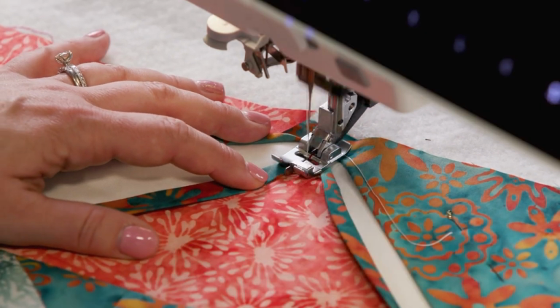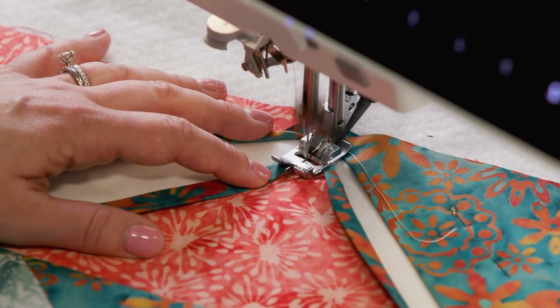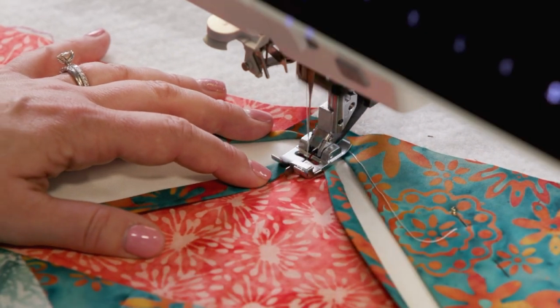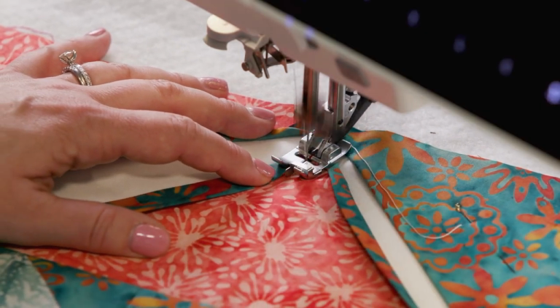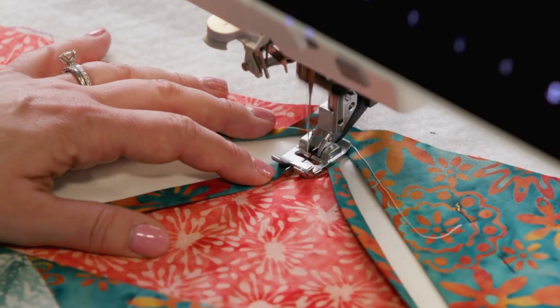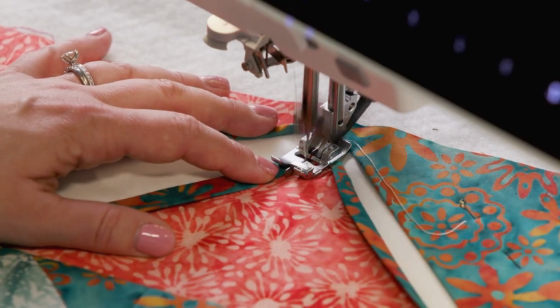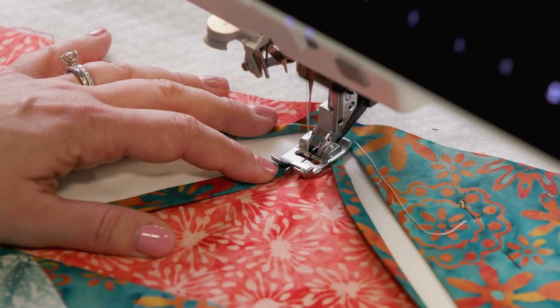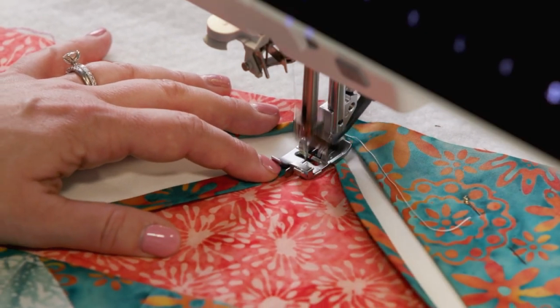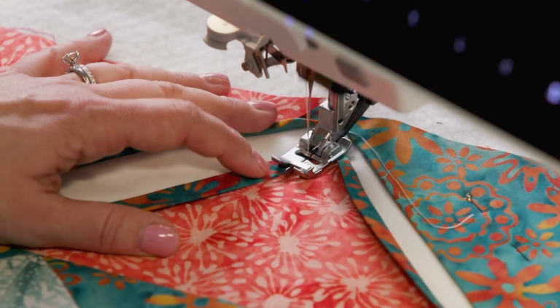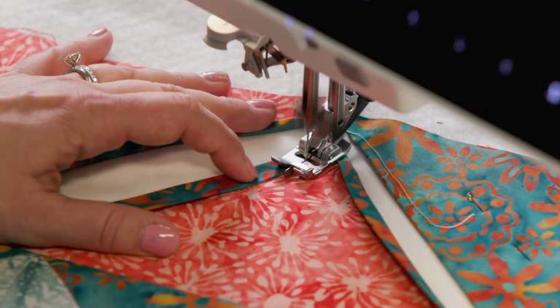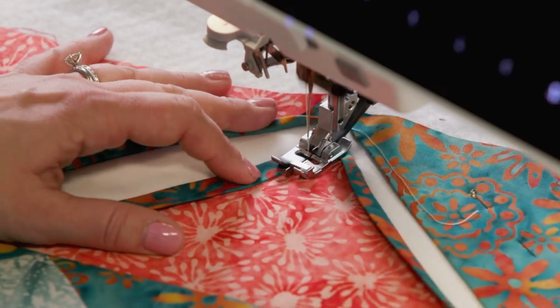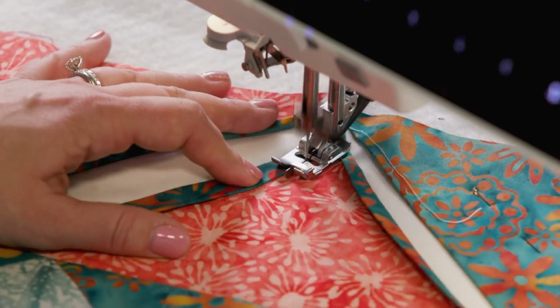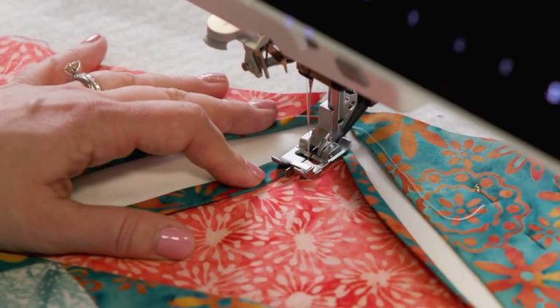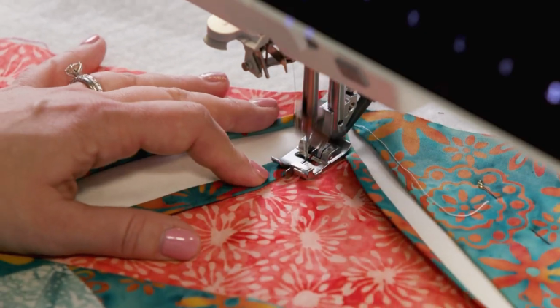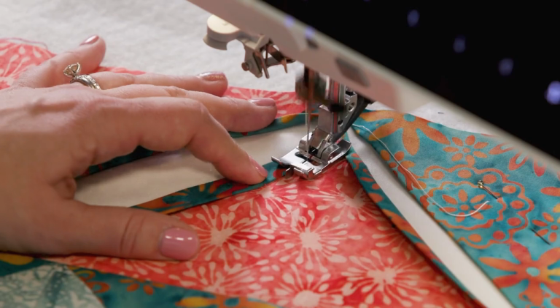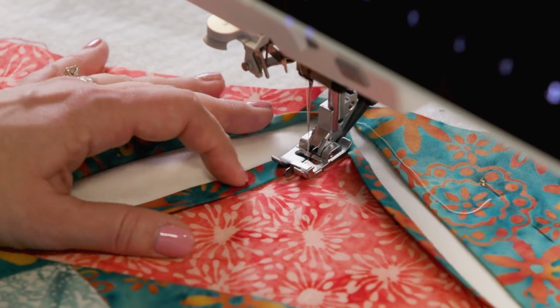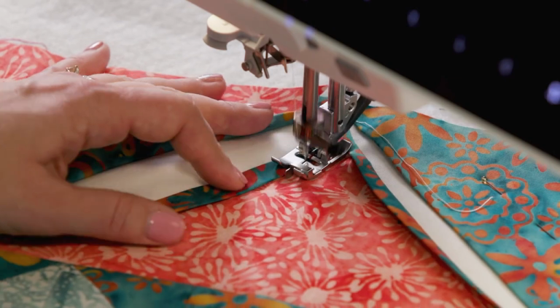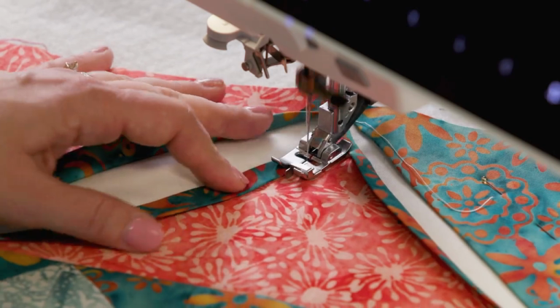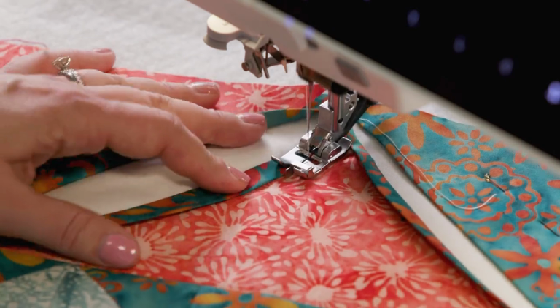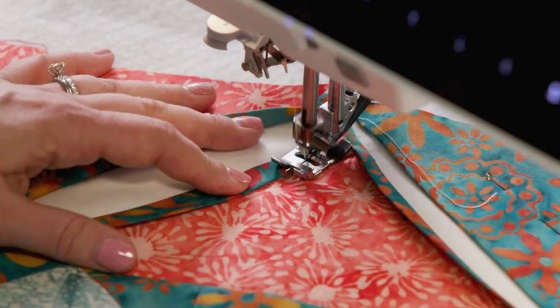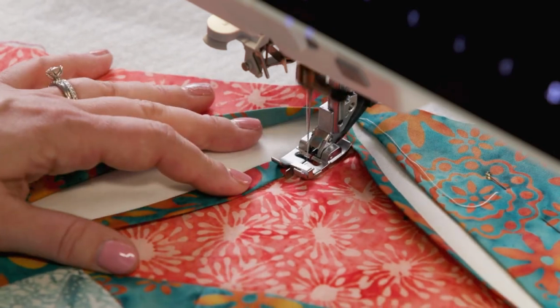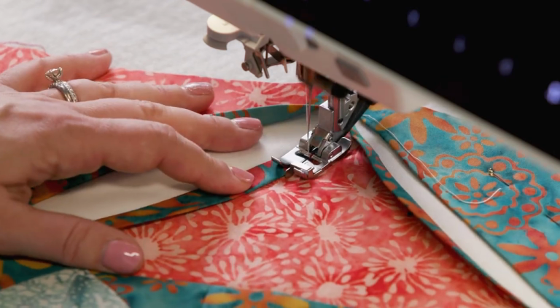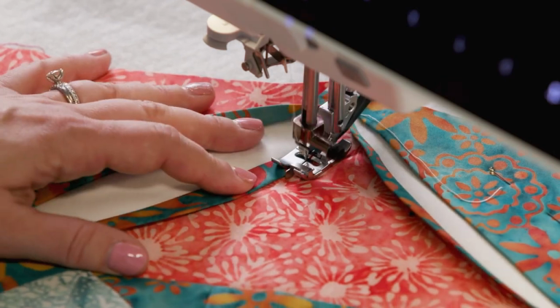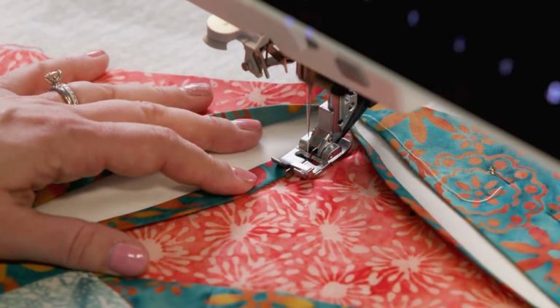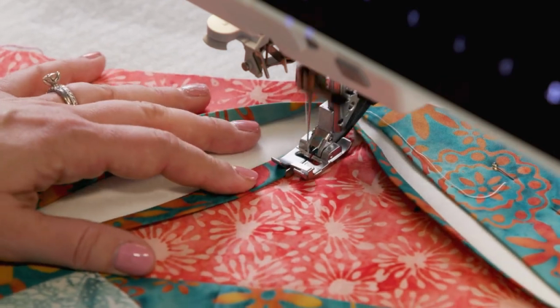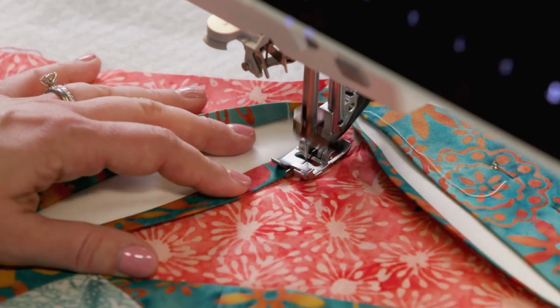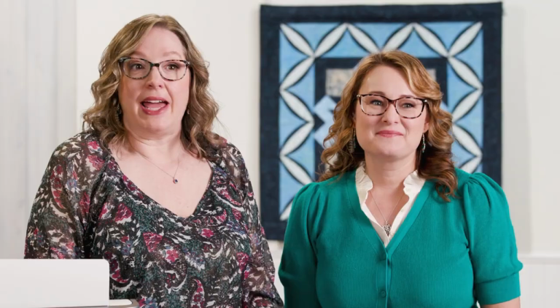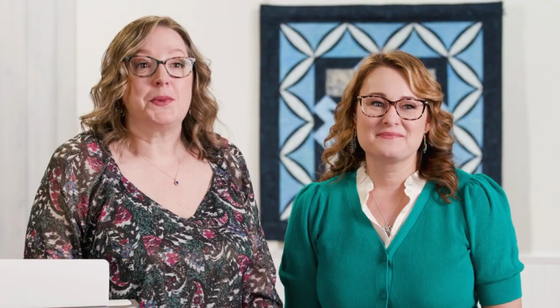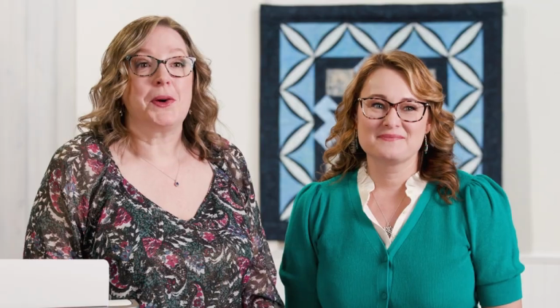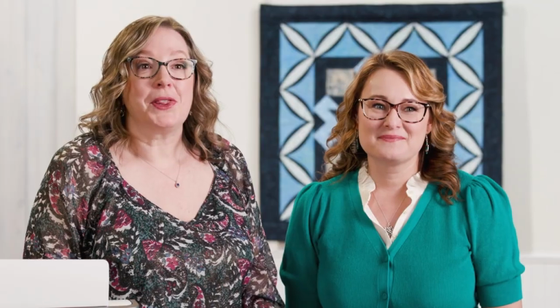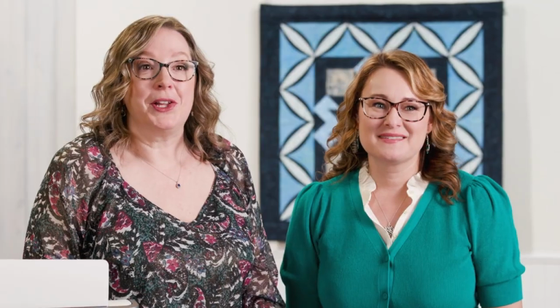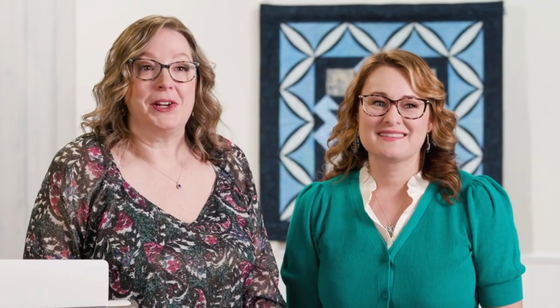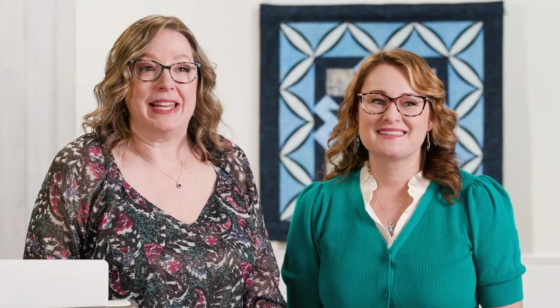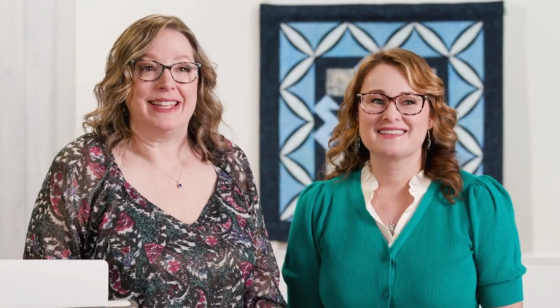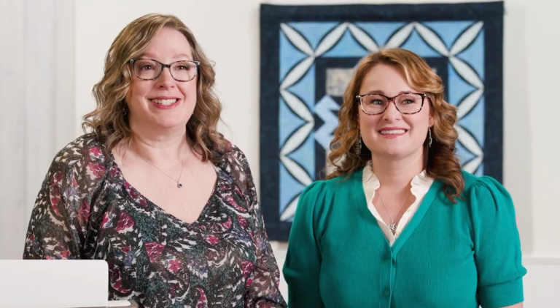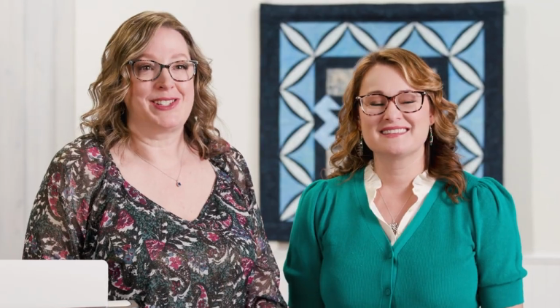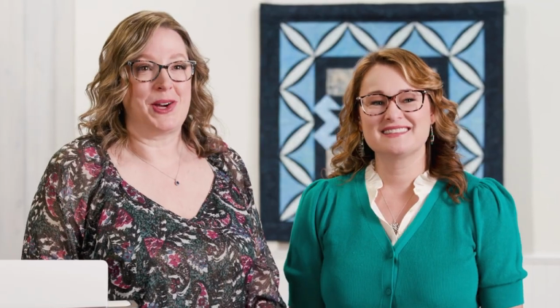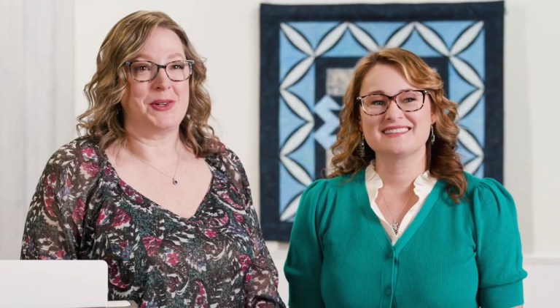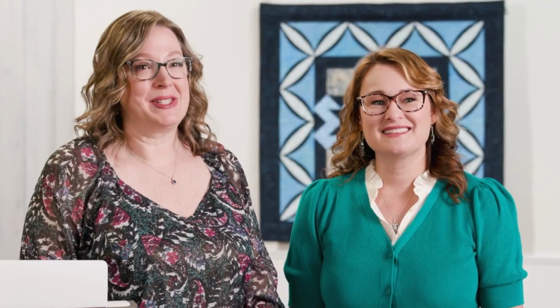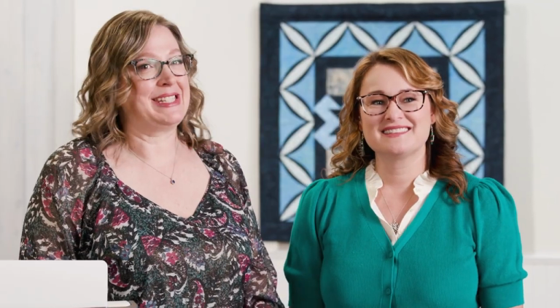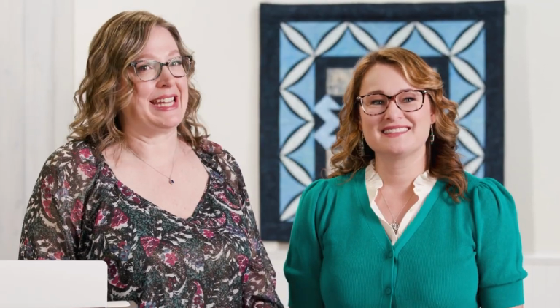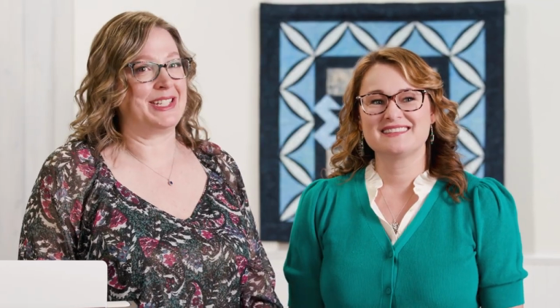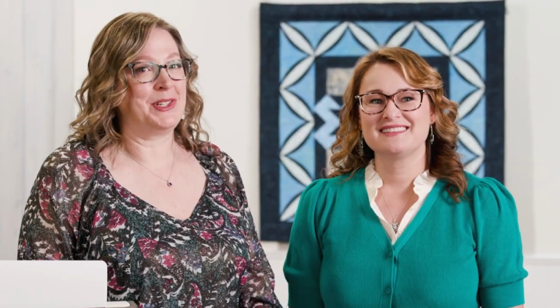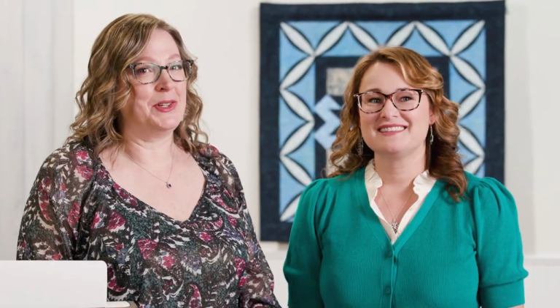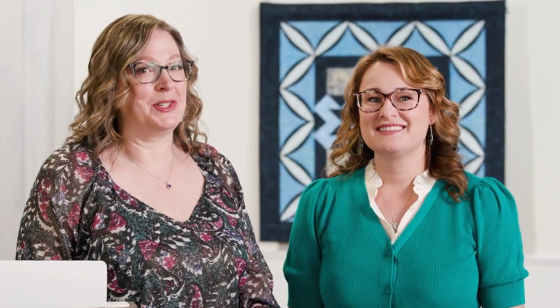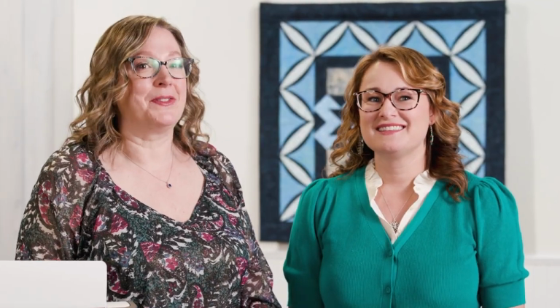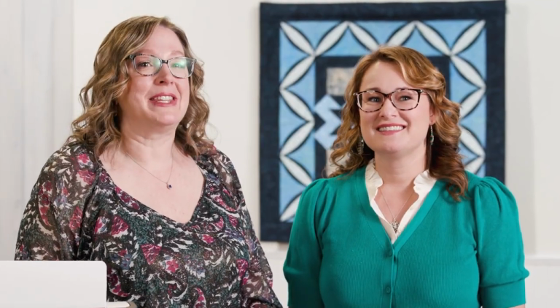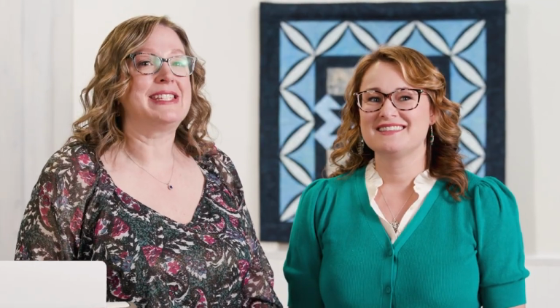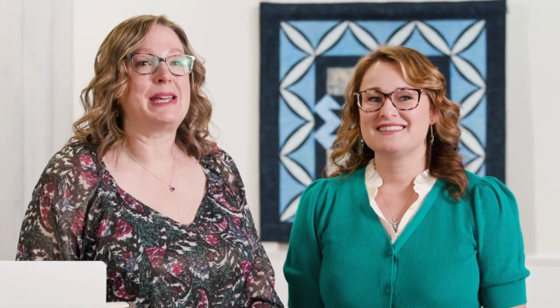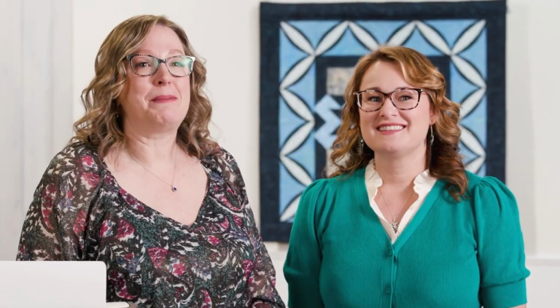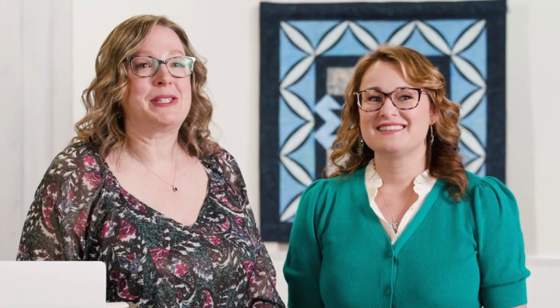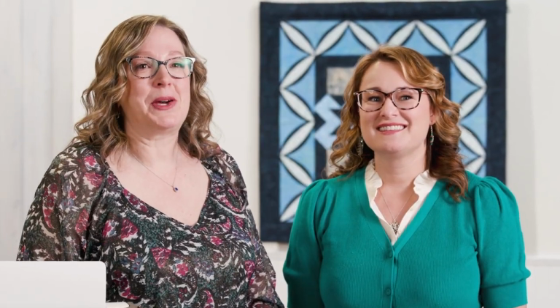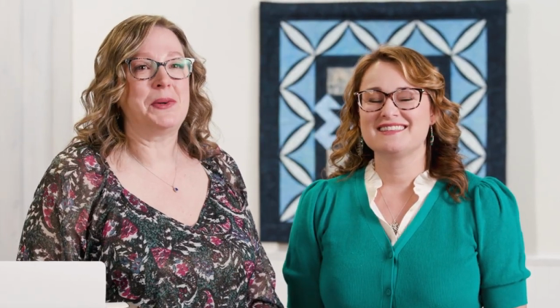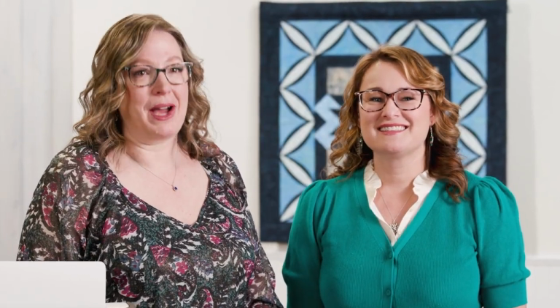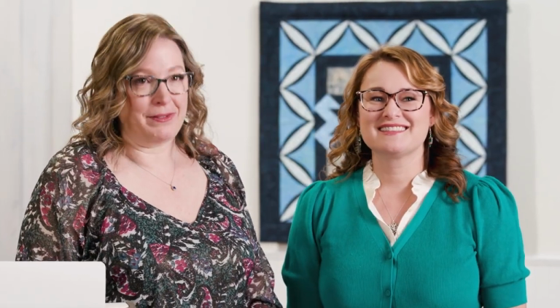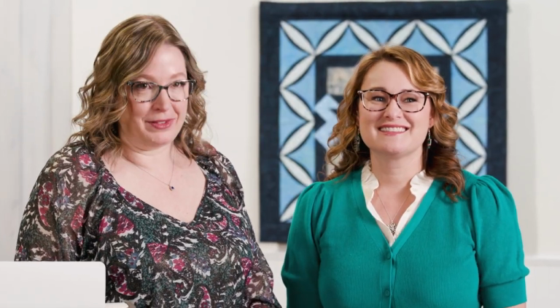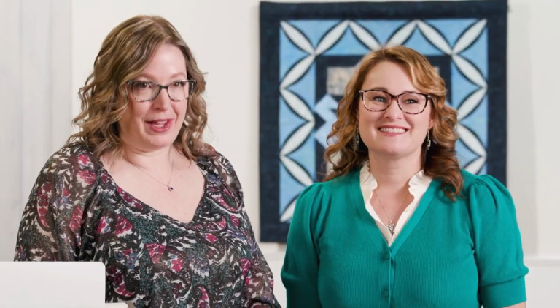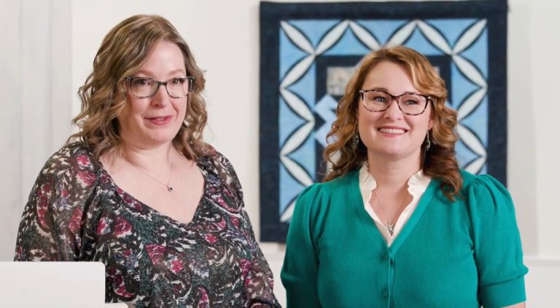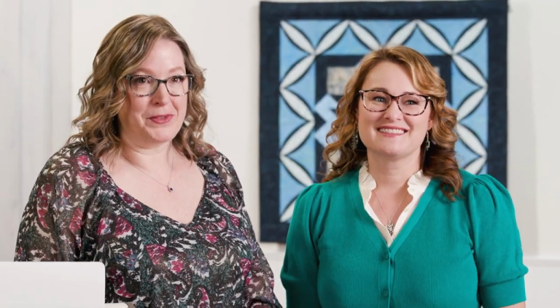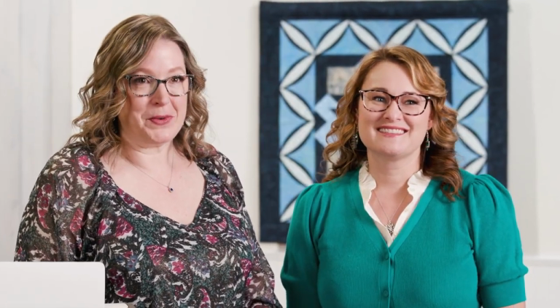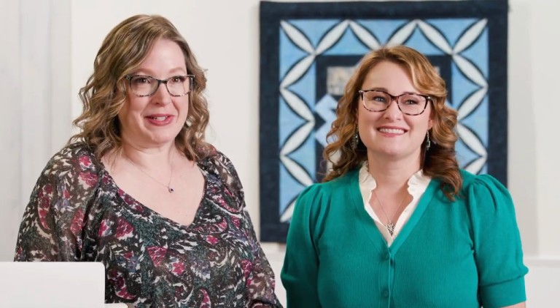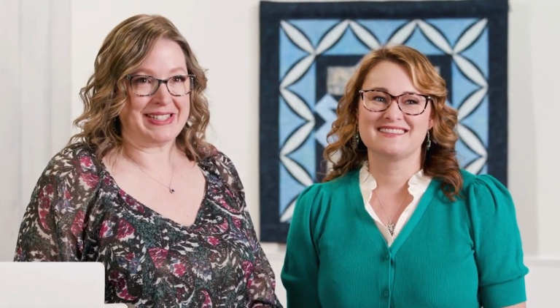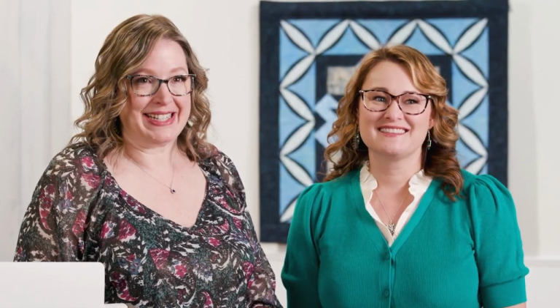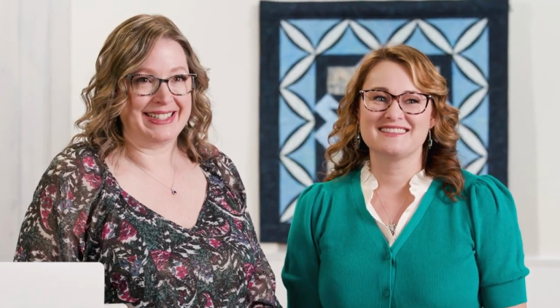The folded dimensional patchwork is unique, beautiful, and worth learning, so stay tuned for this episode of Love of Quilting.